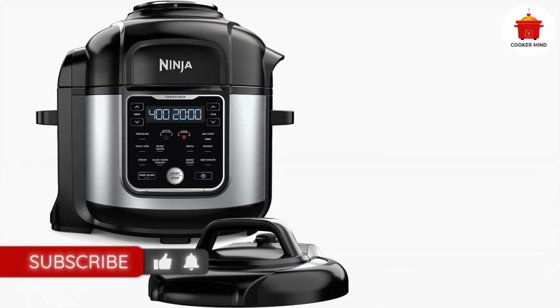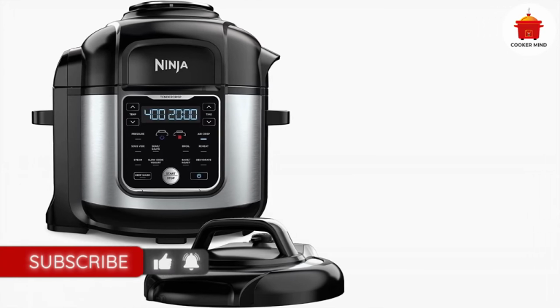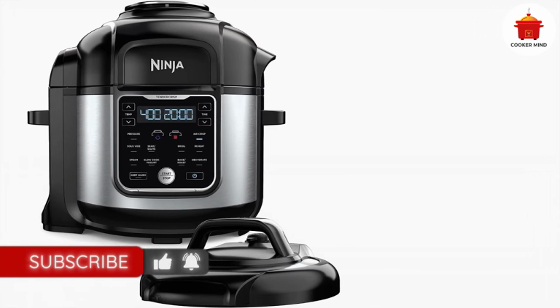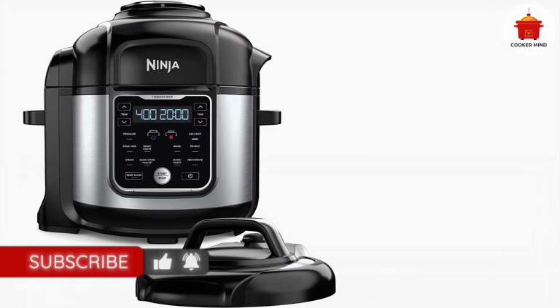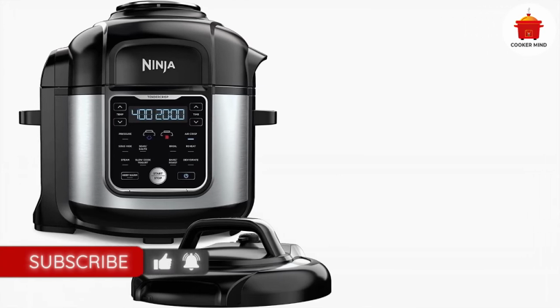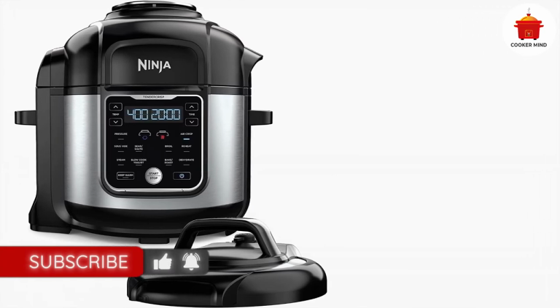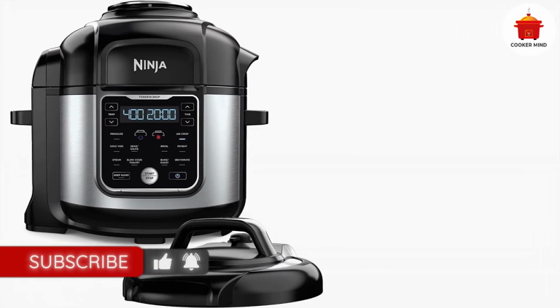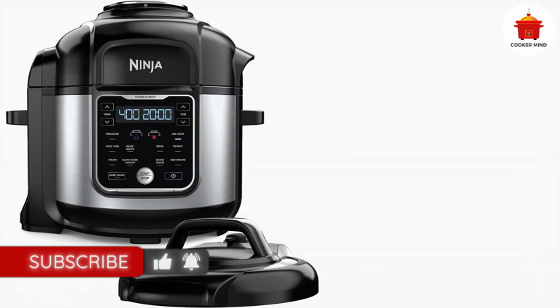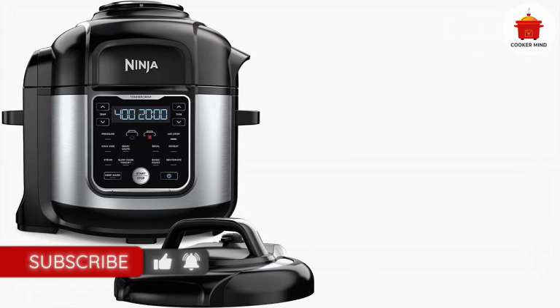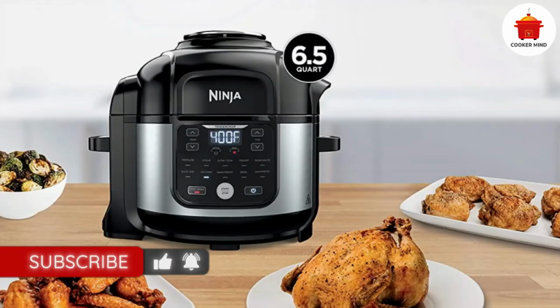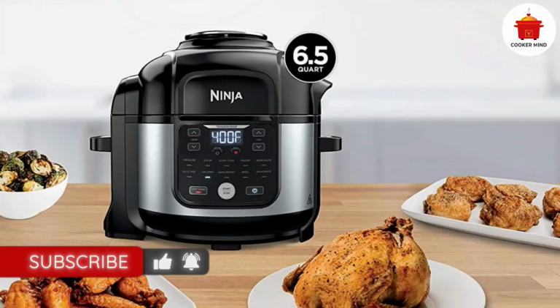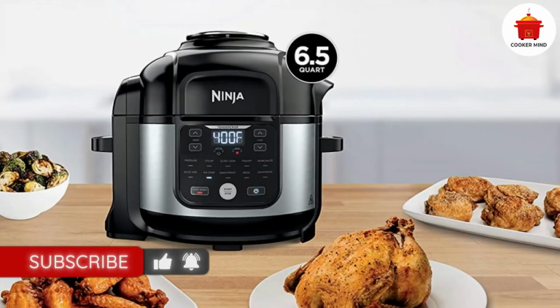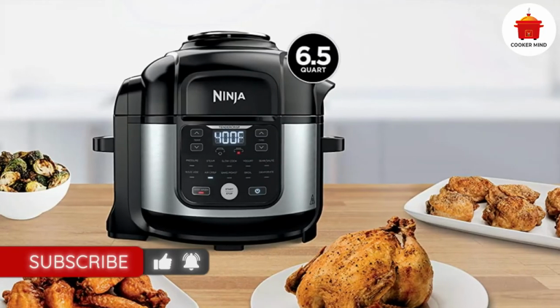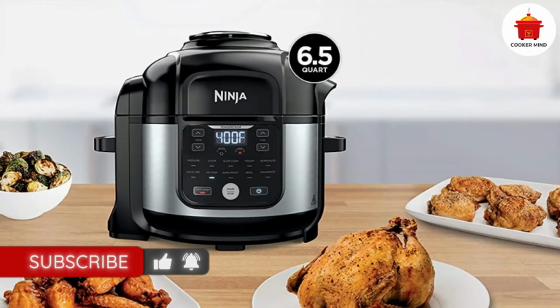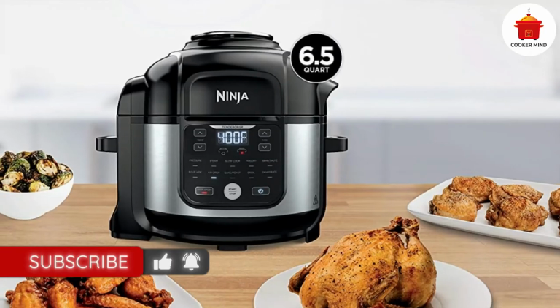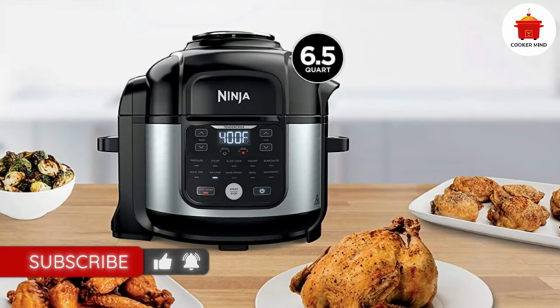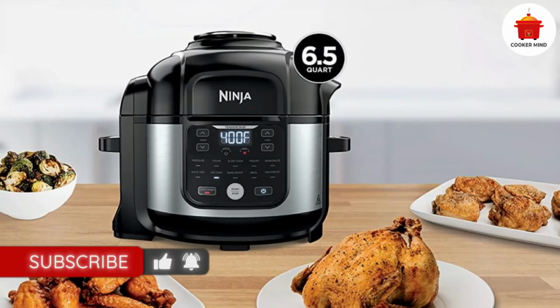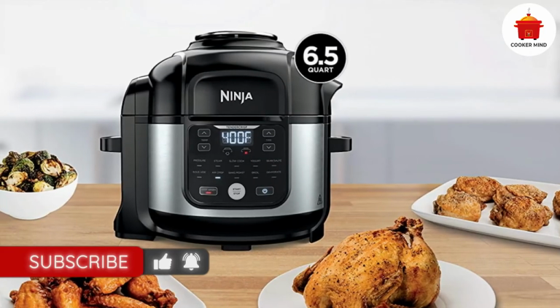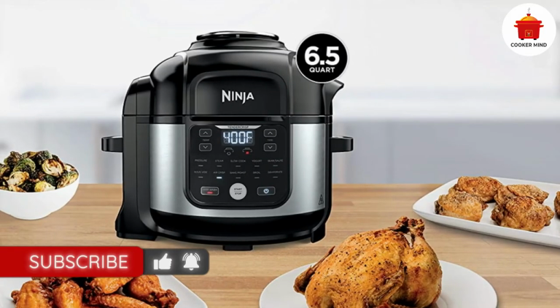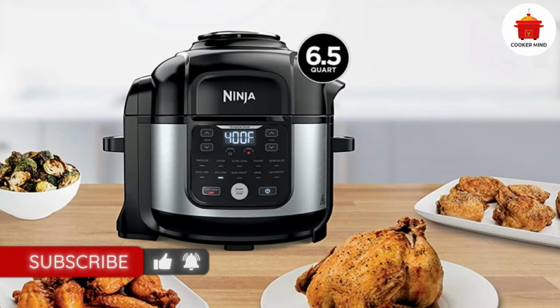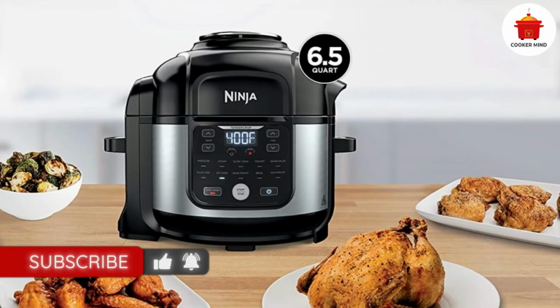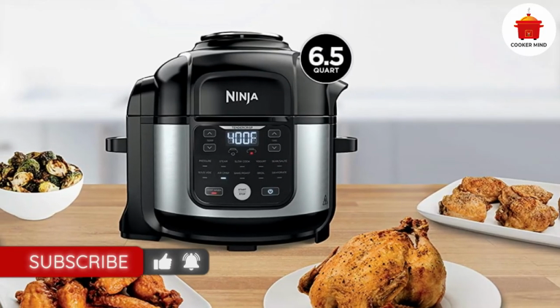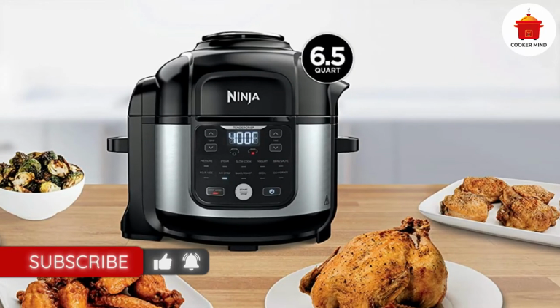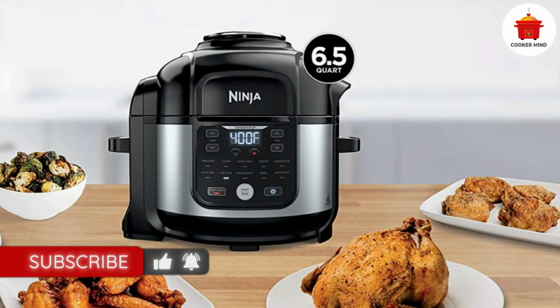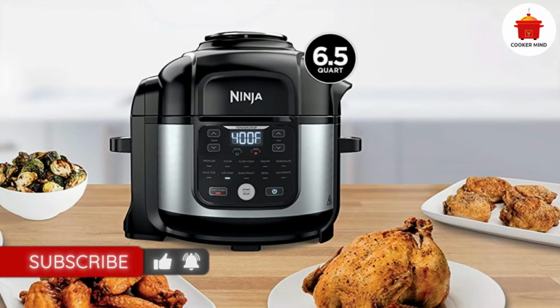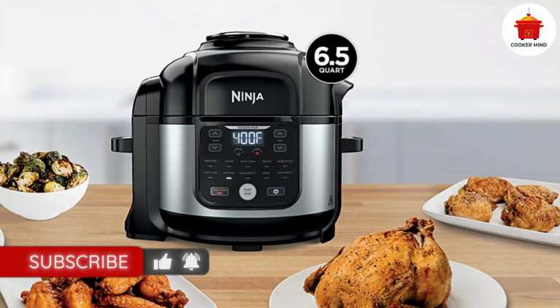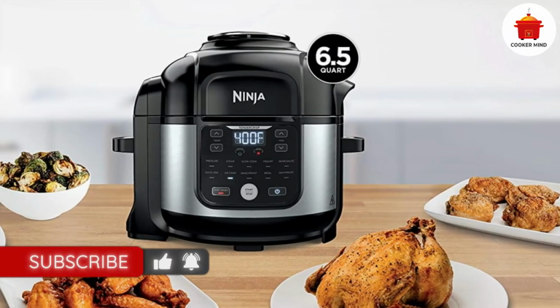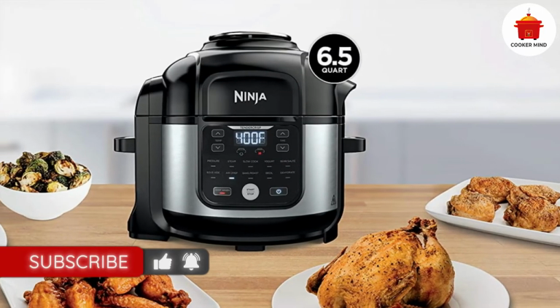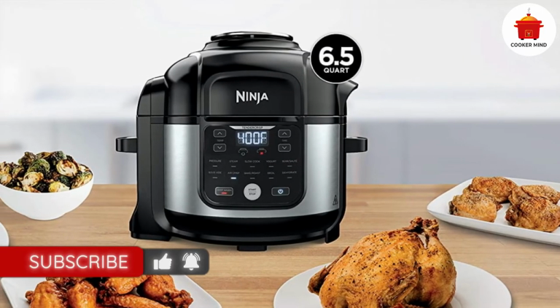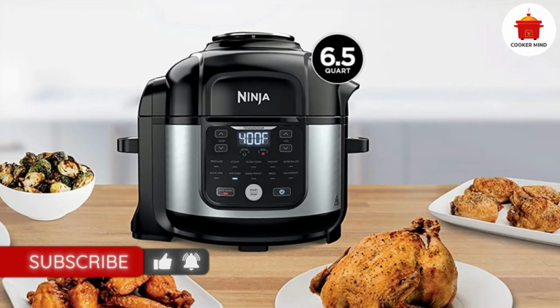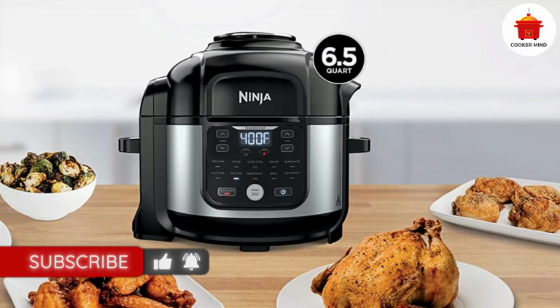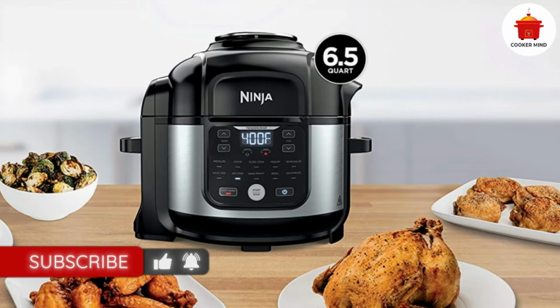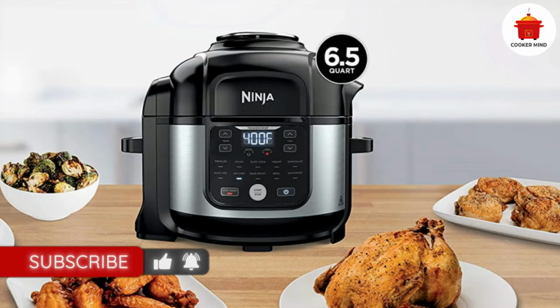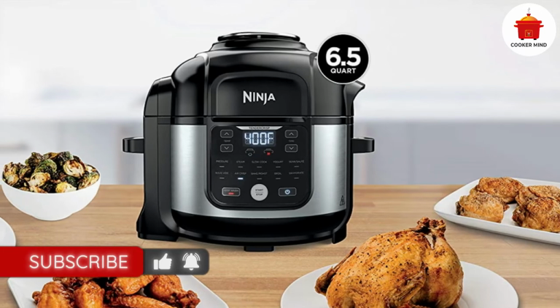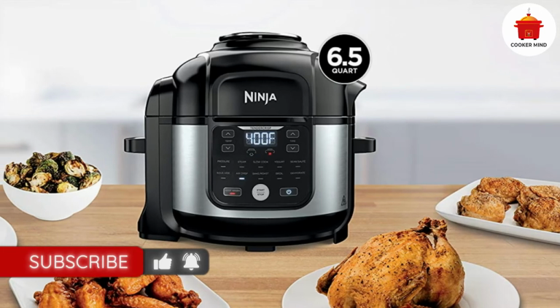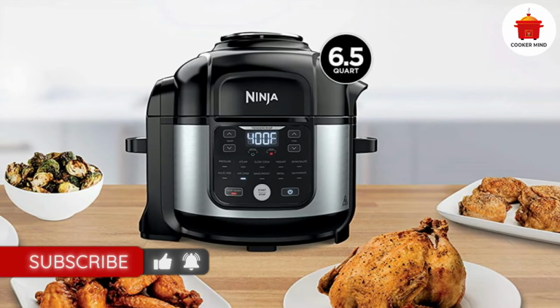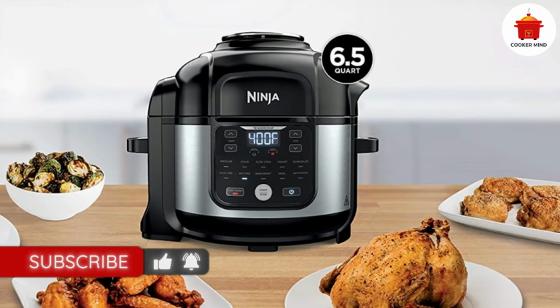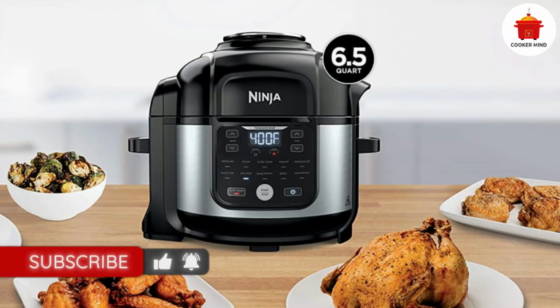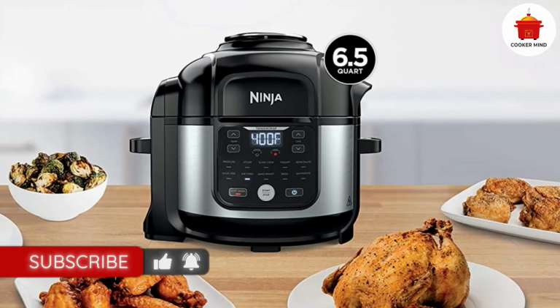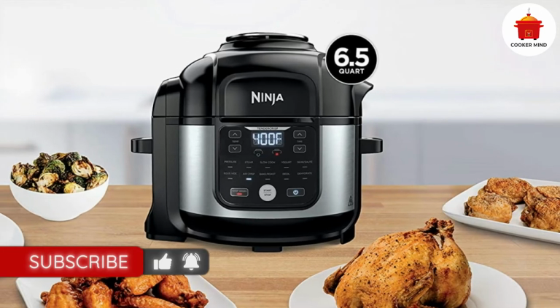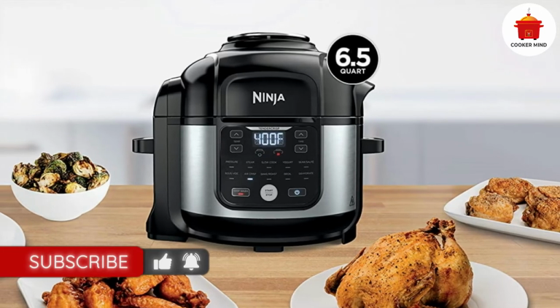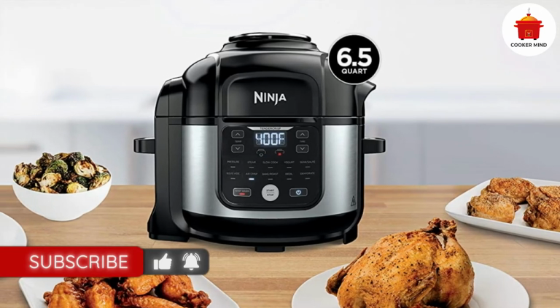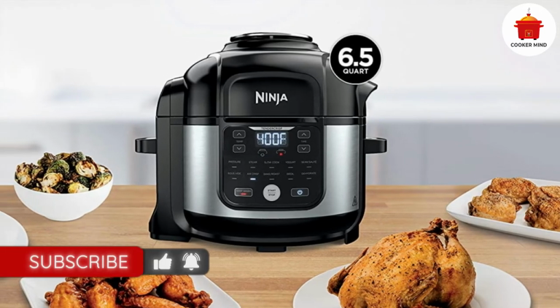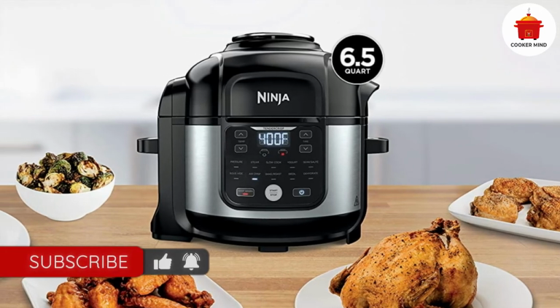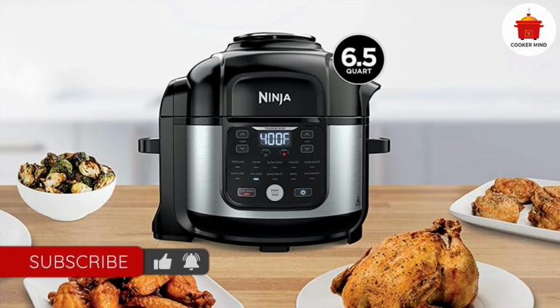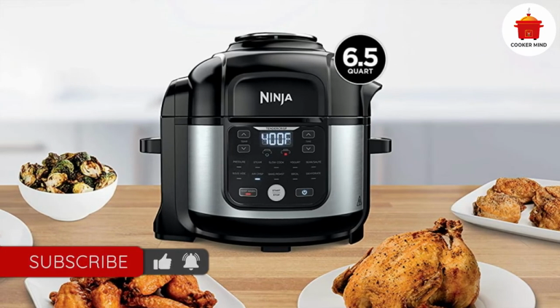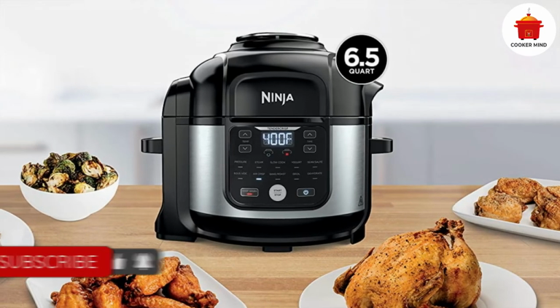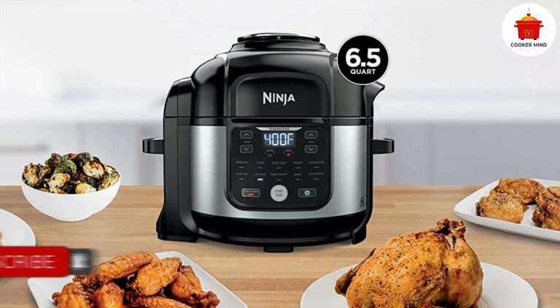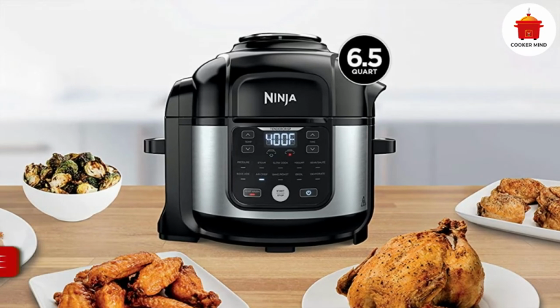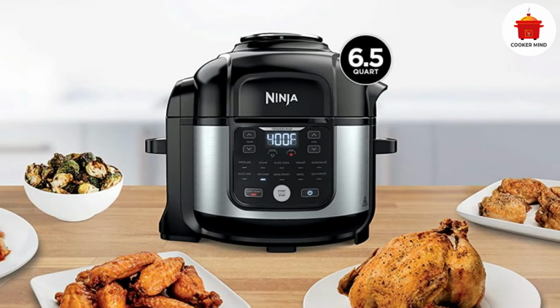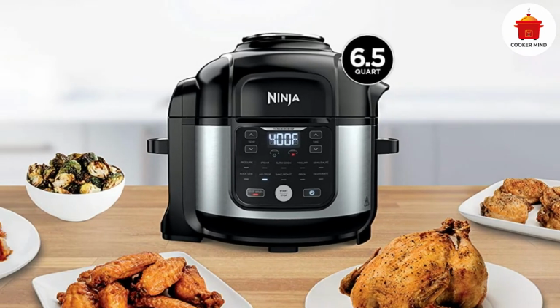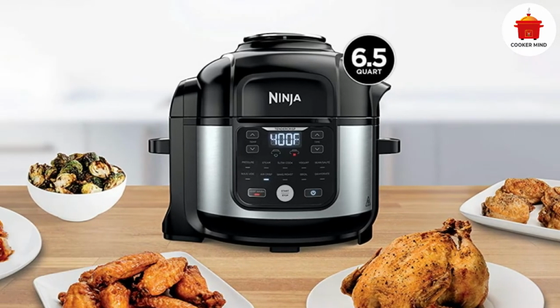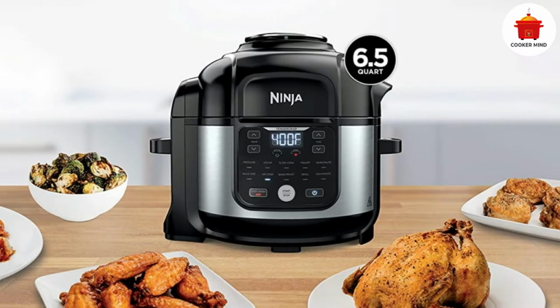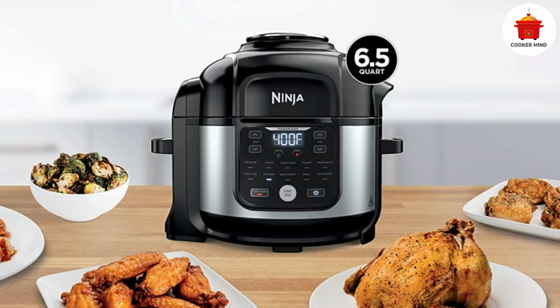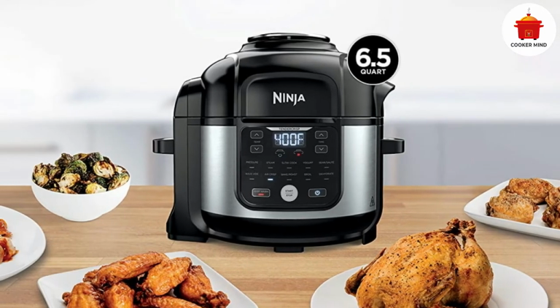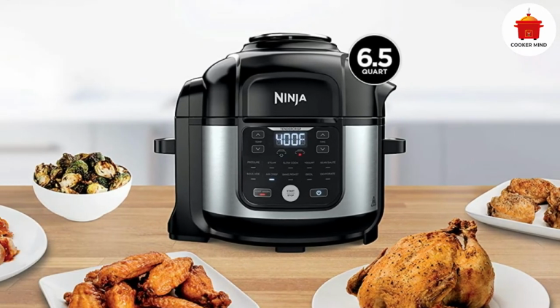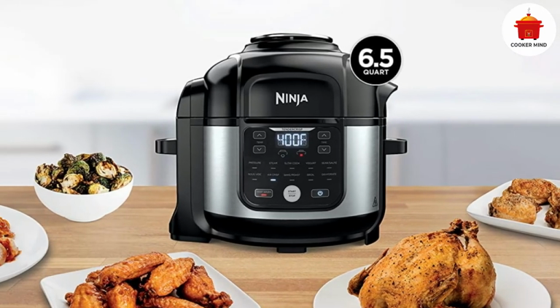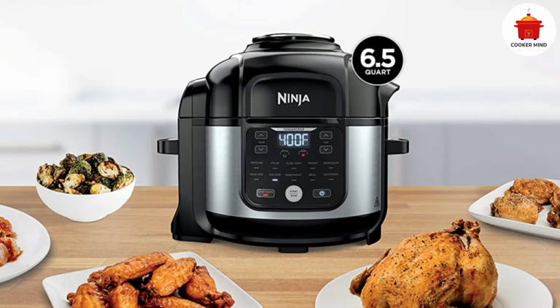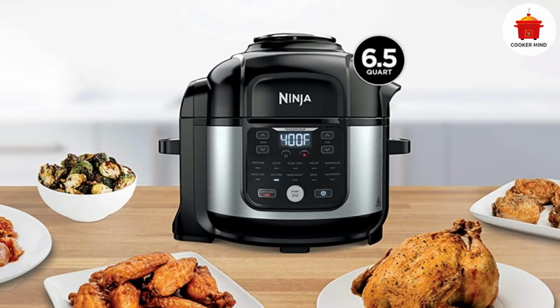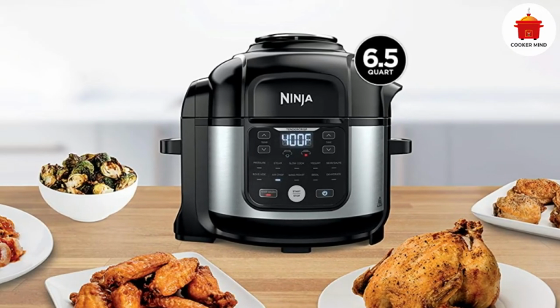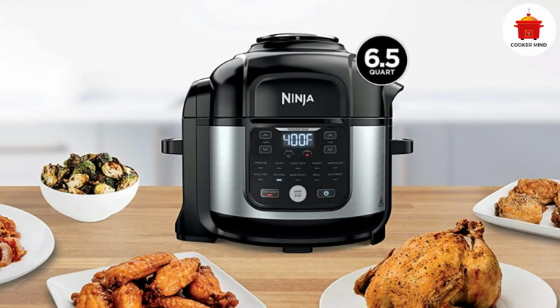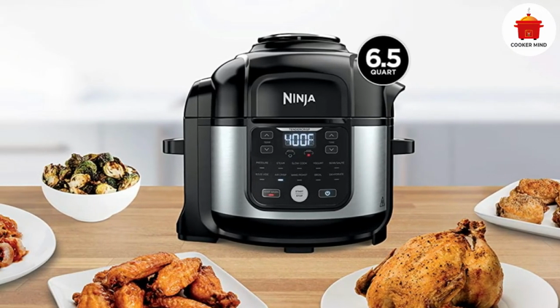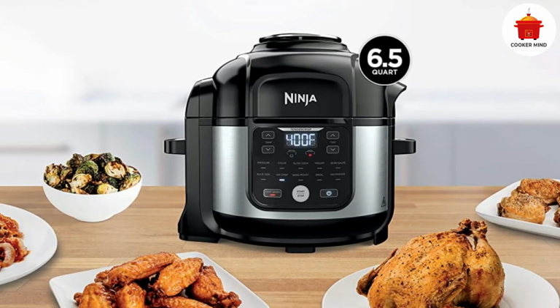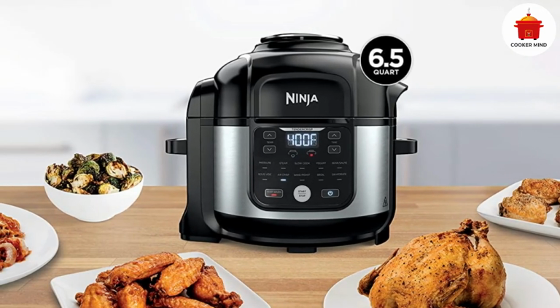Its preset functions include pressure cook, air fry, air crisp, steam, slow cook, yogurt, sear, sauté, bake, roast, broil, and dehydrate.